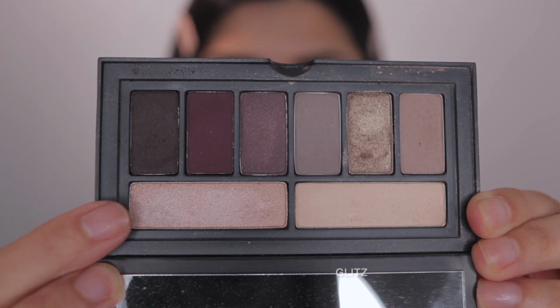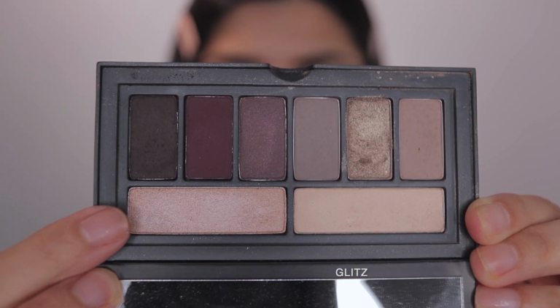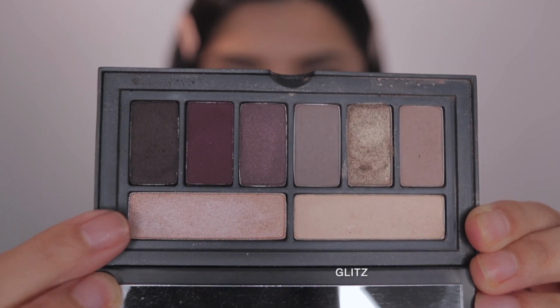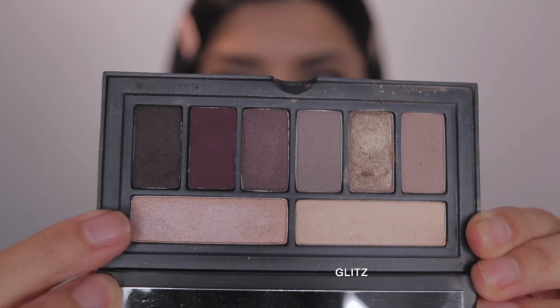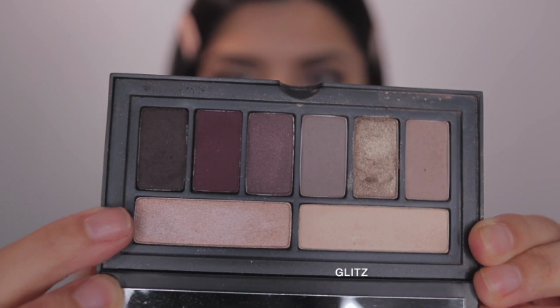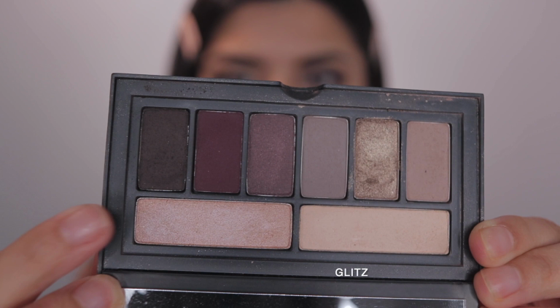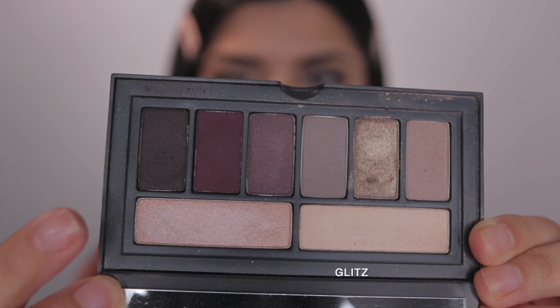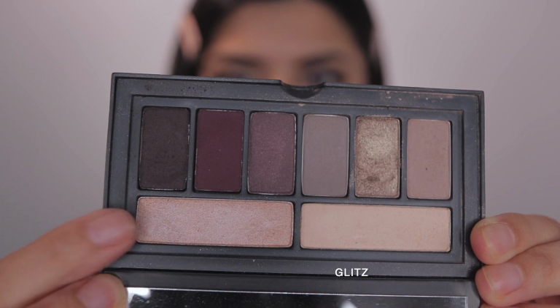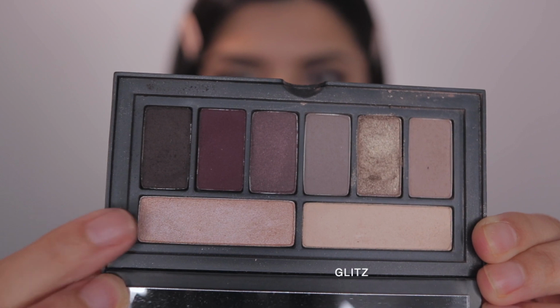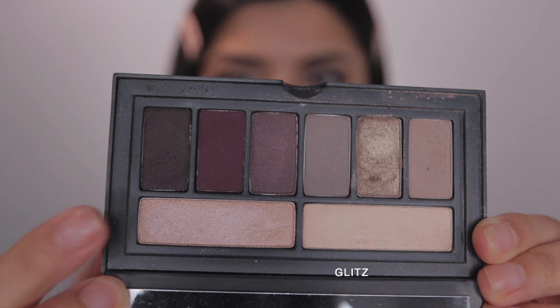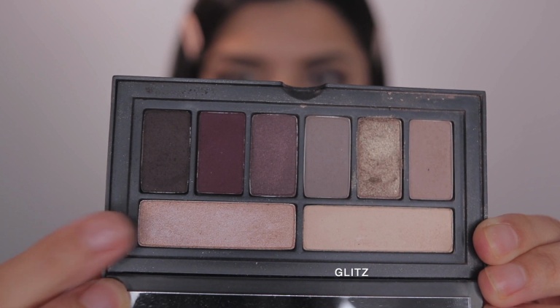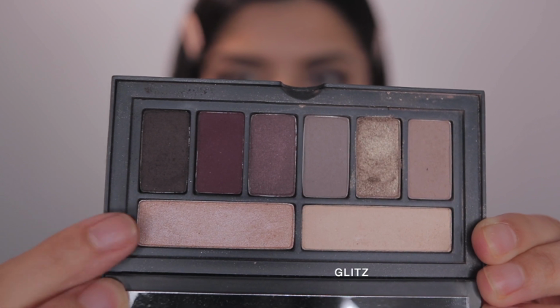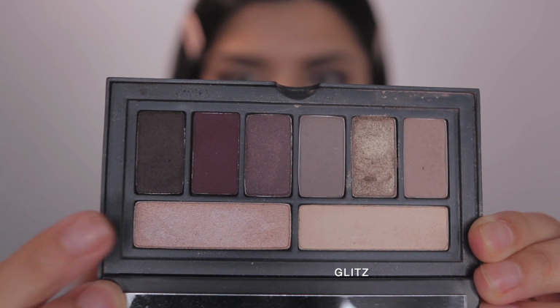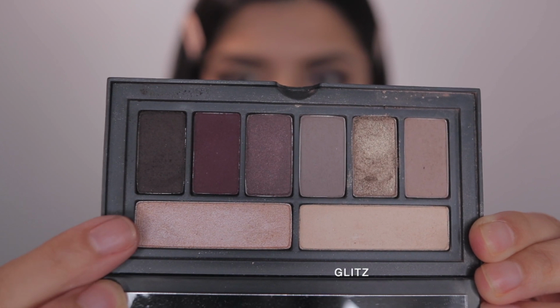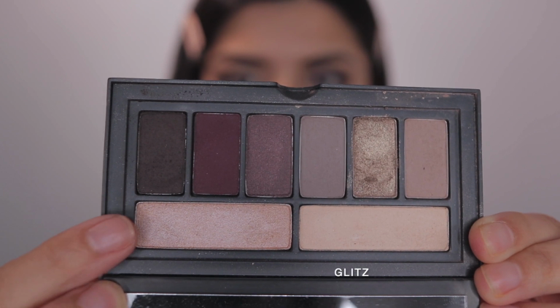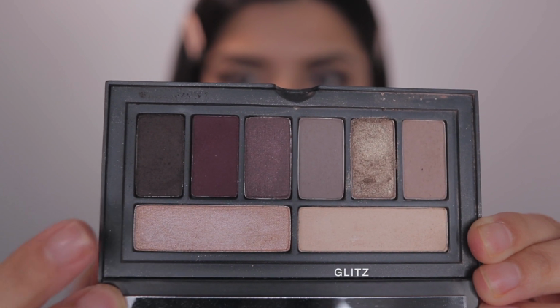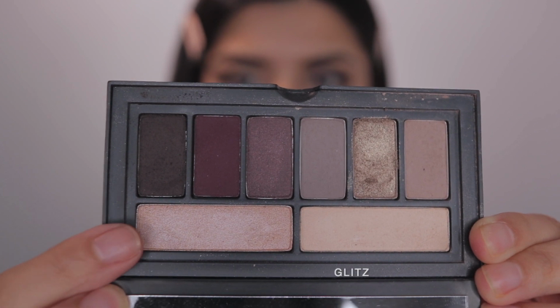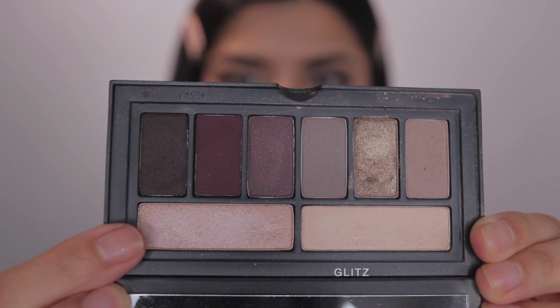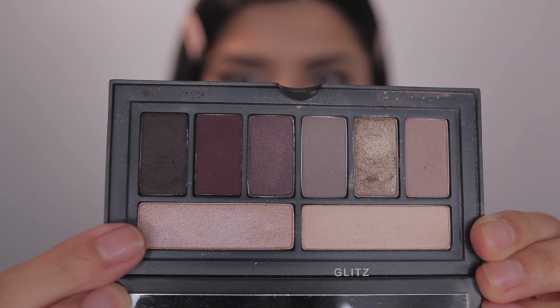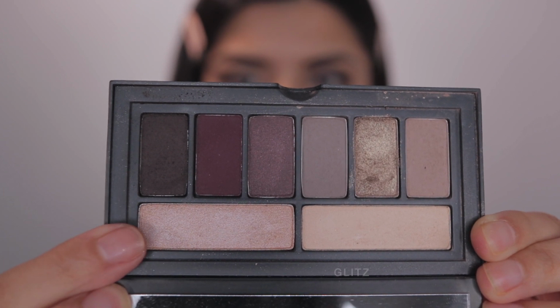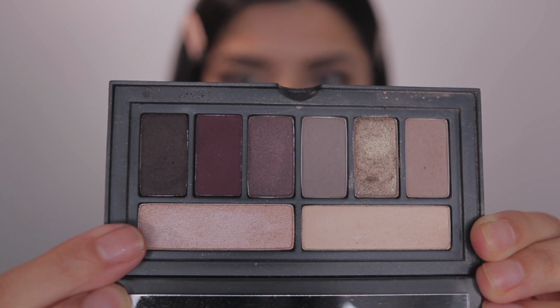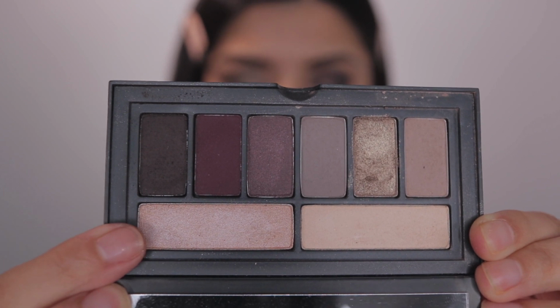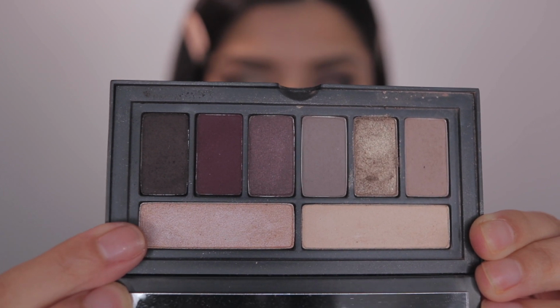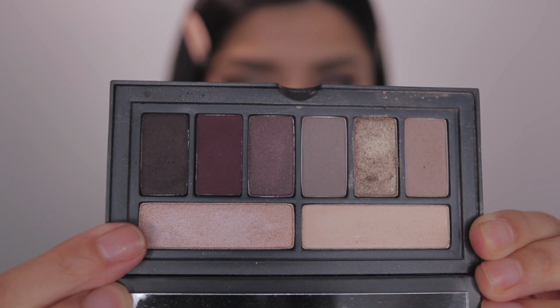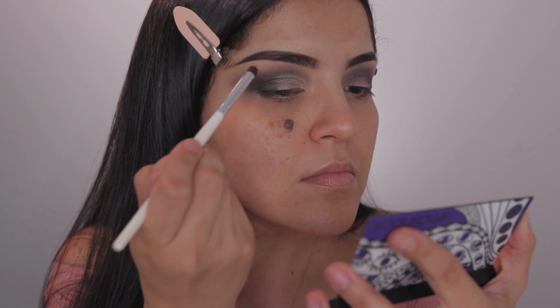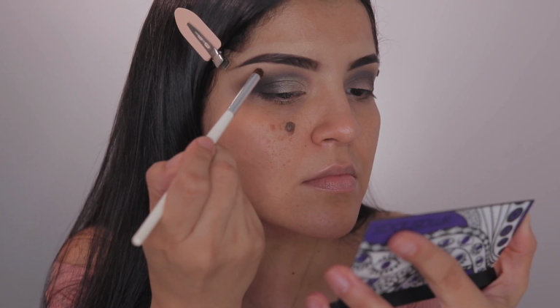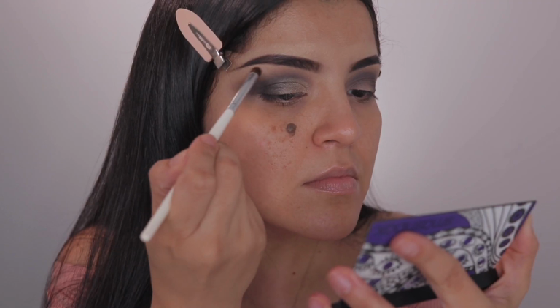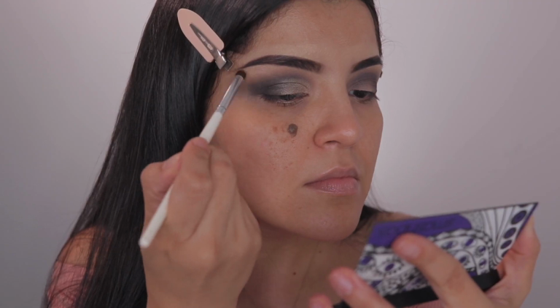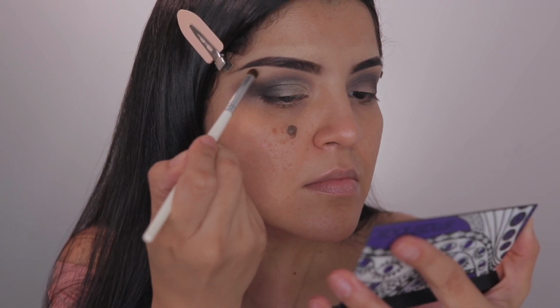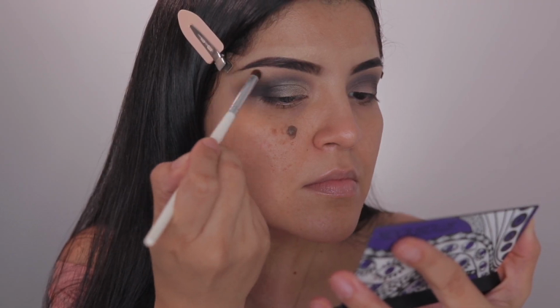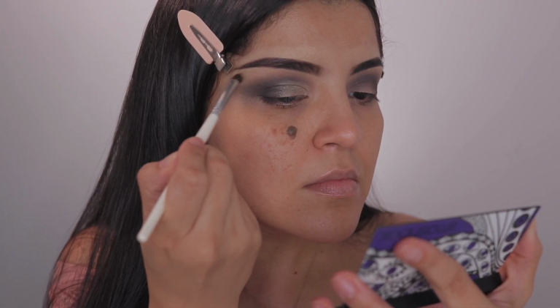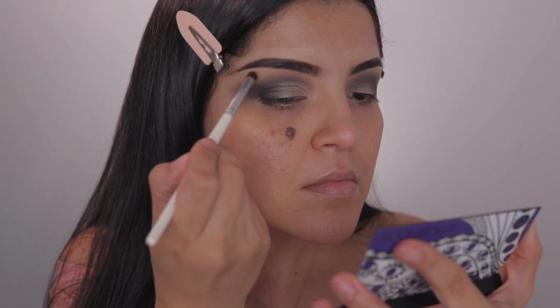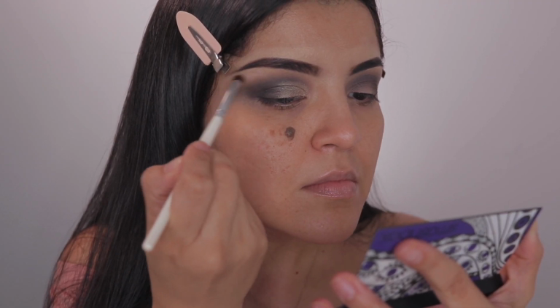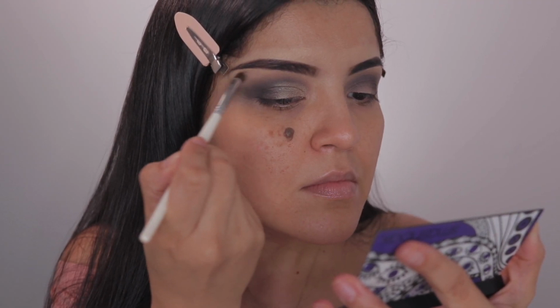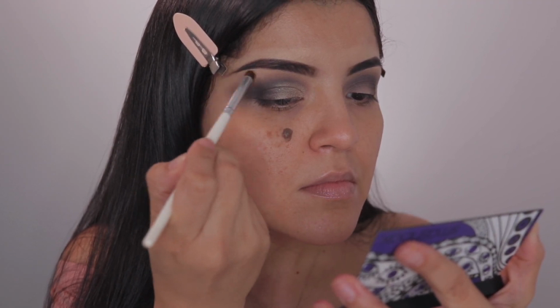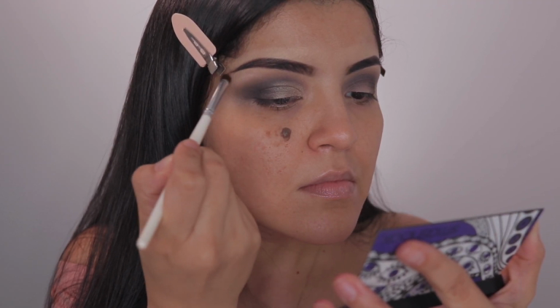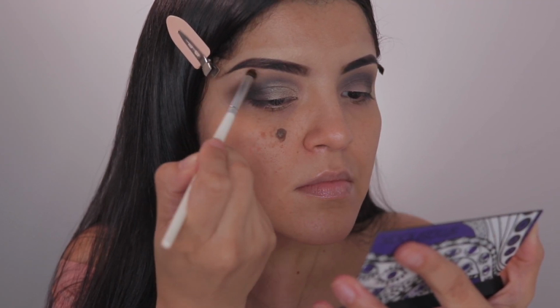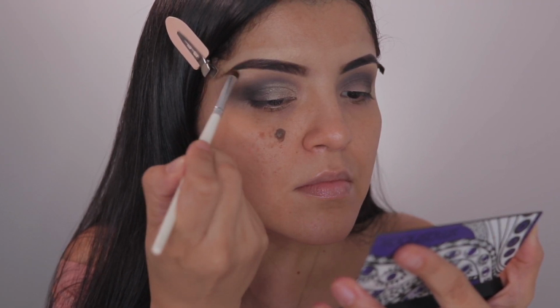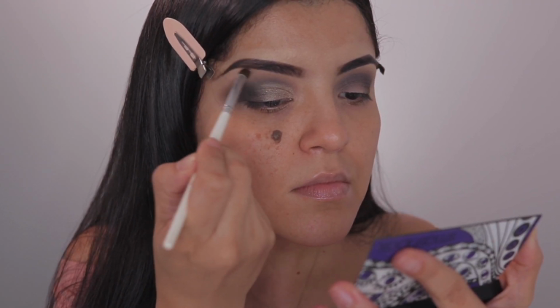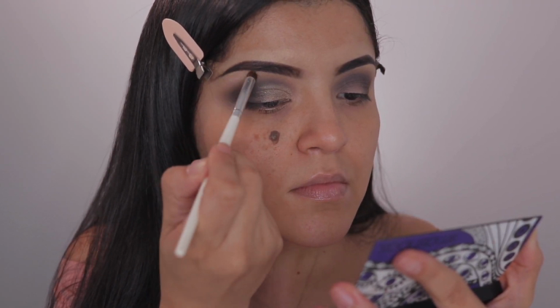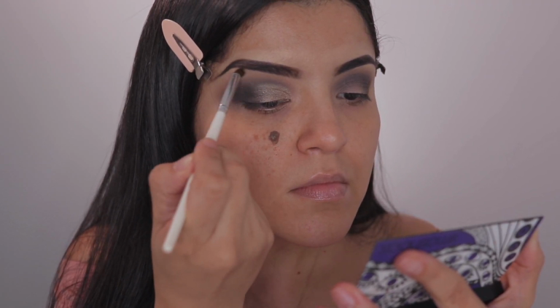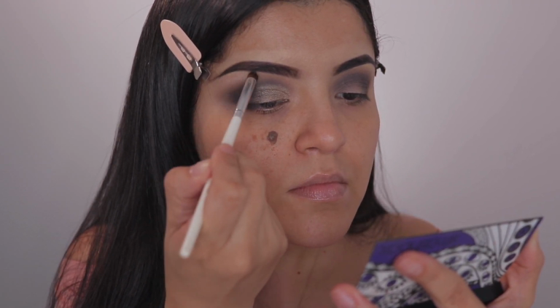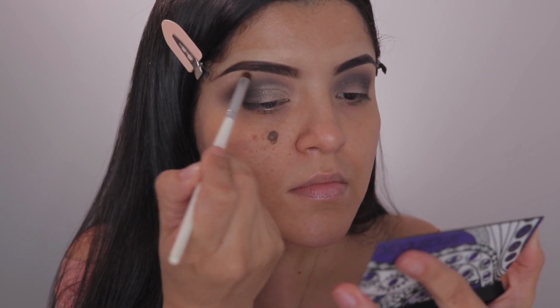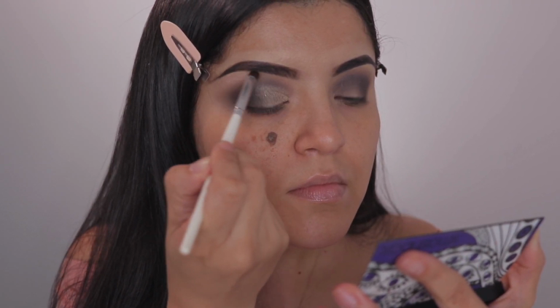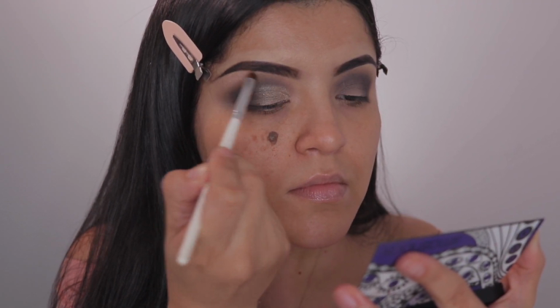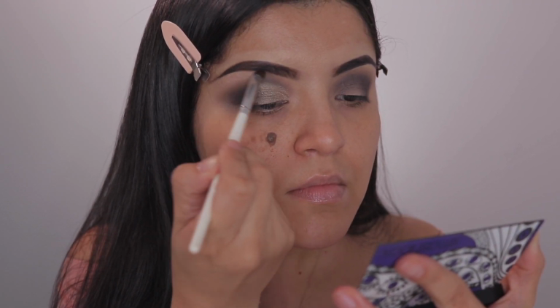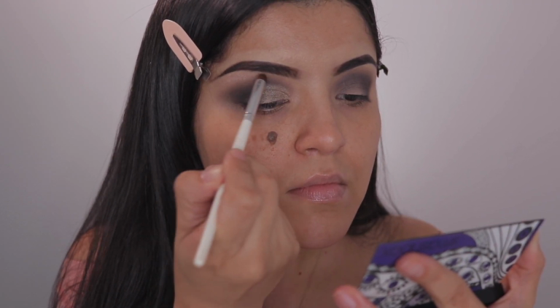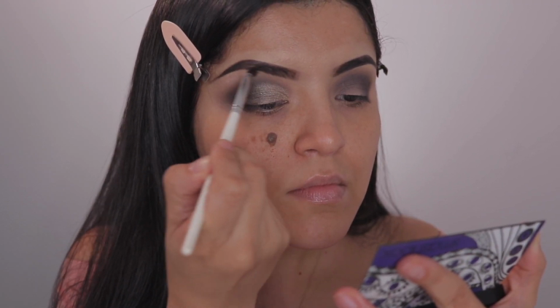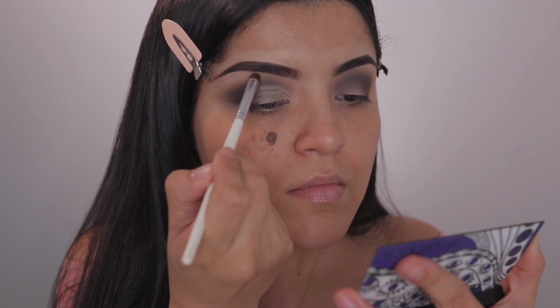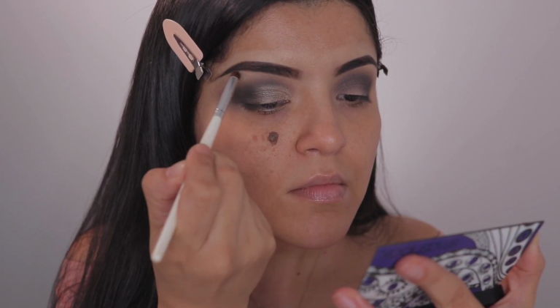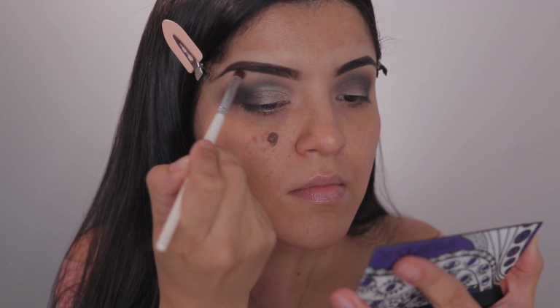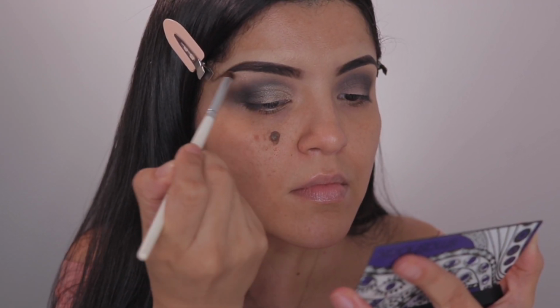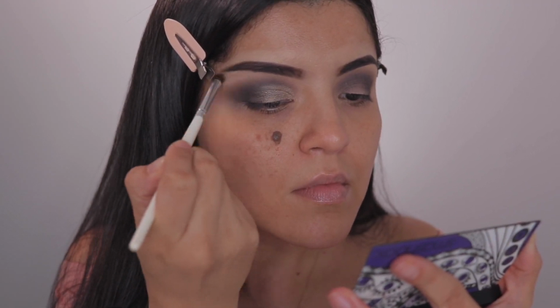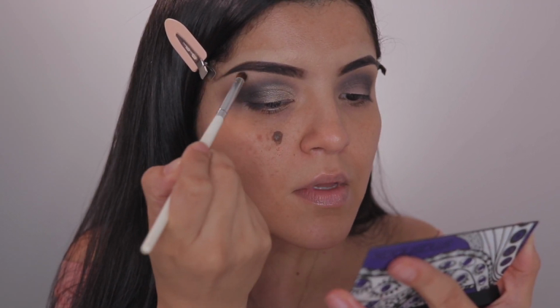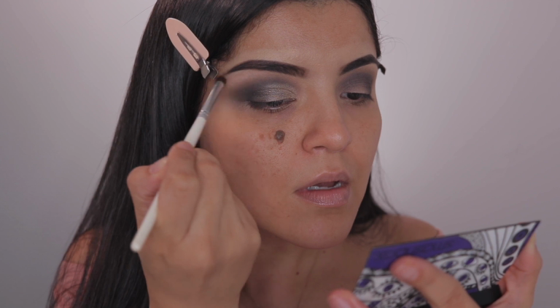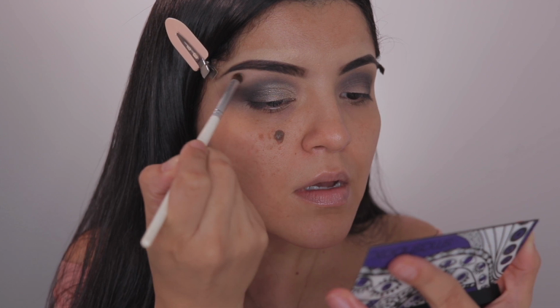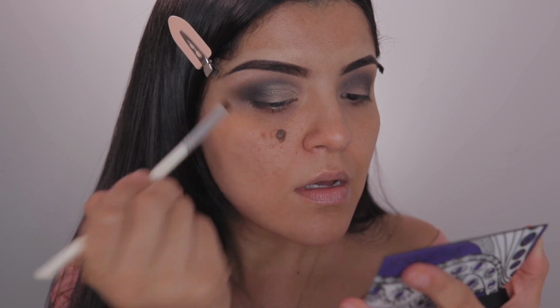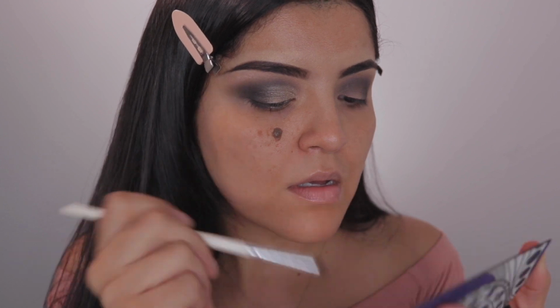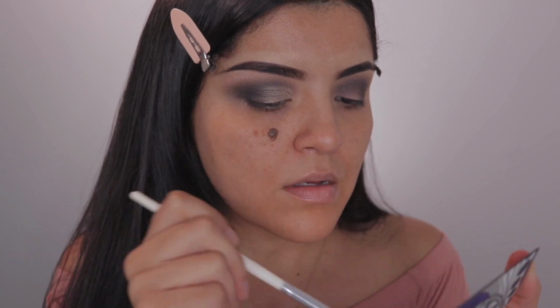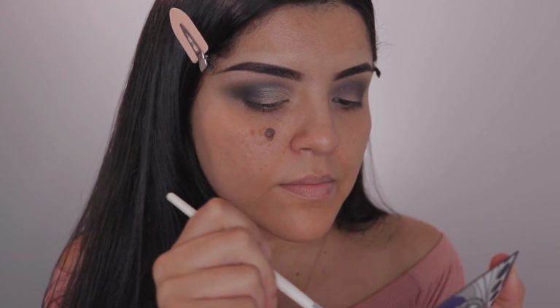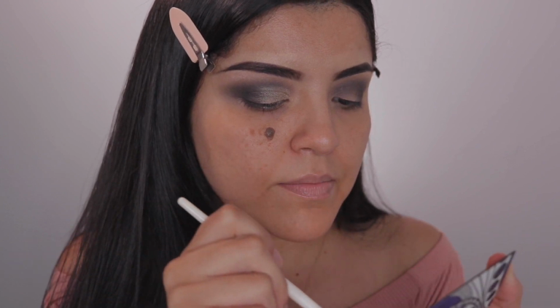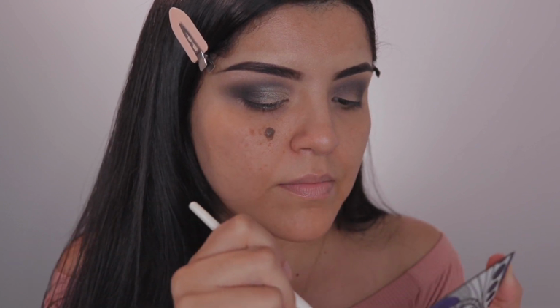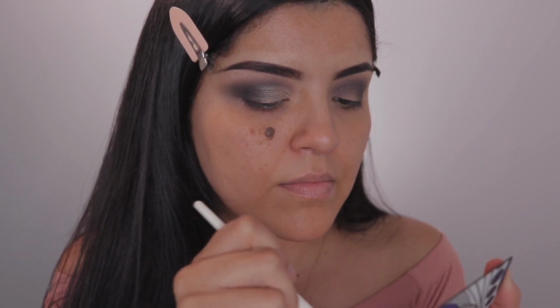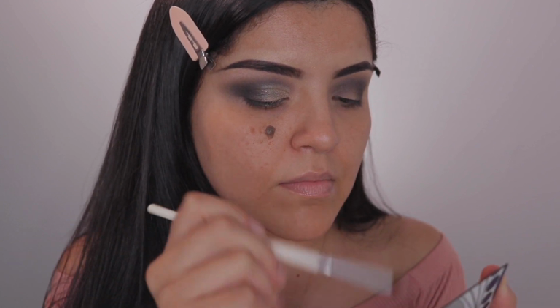For my brow bone highlight, I'm just taking this shimmery shade called Glitz and just popping that on my brow bone.